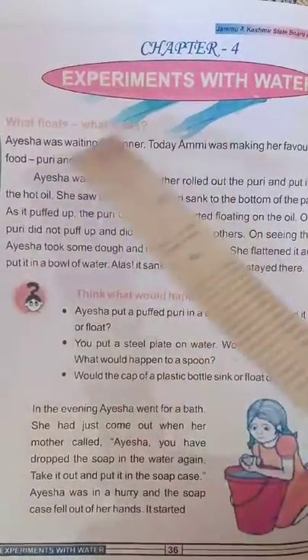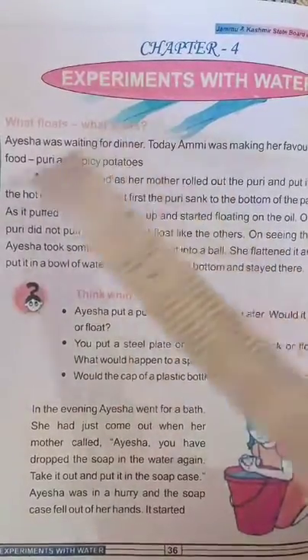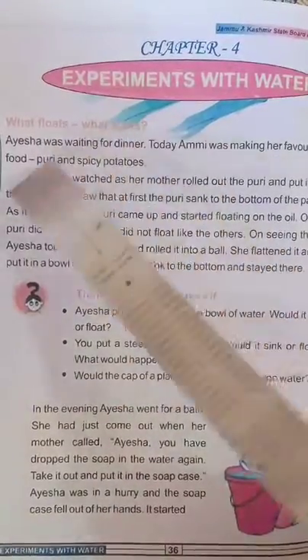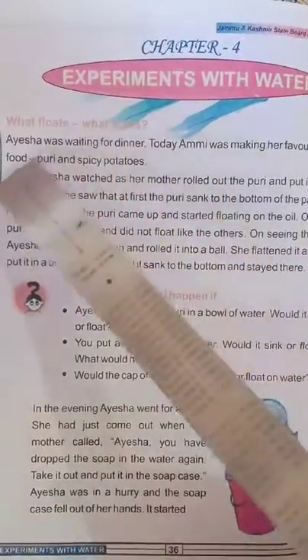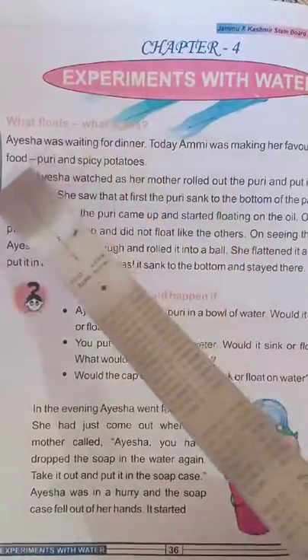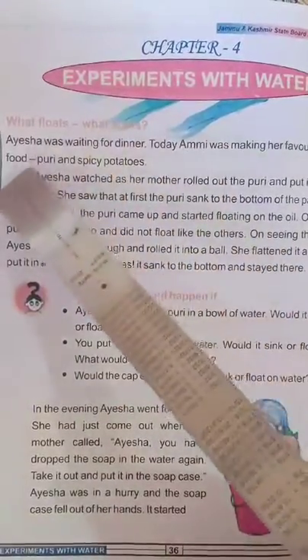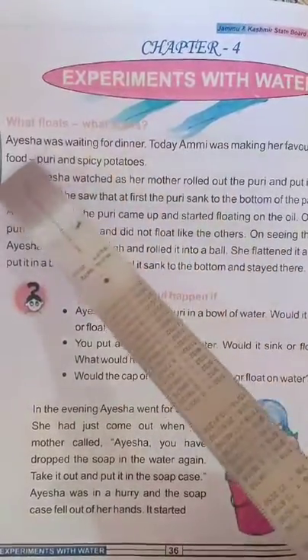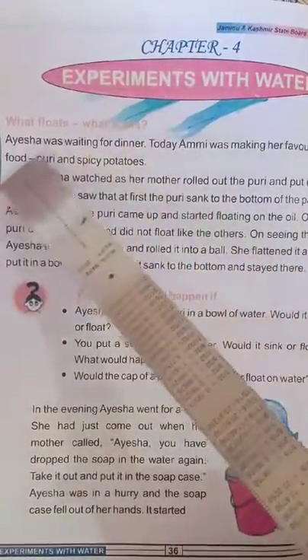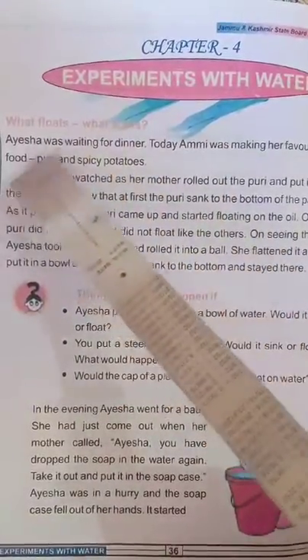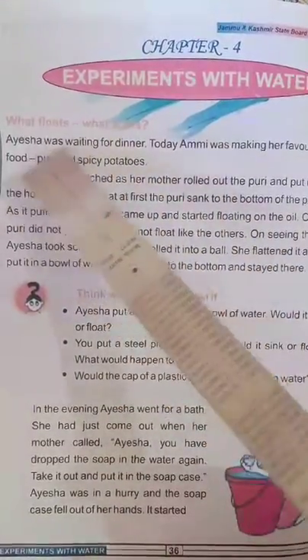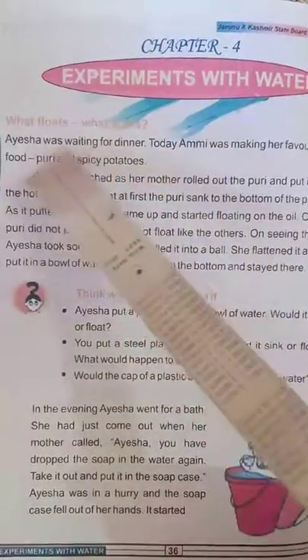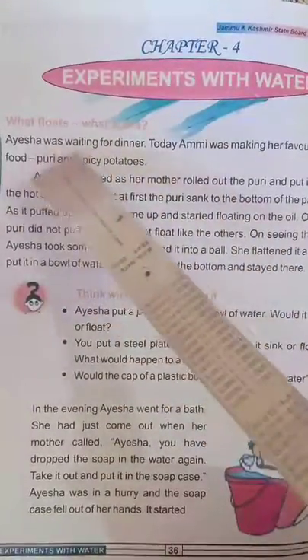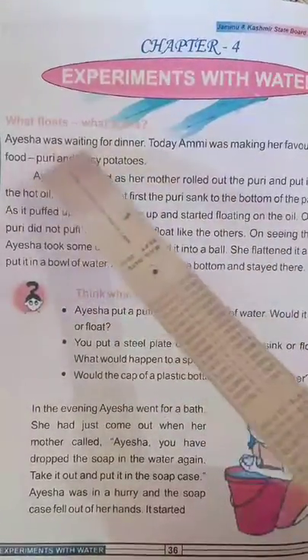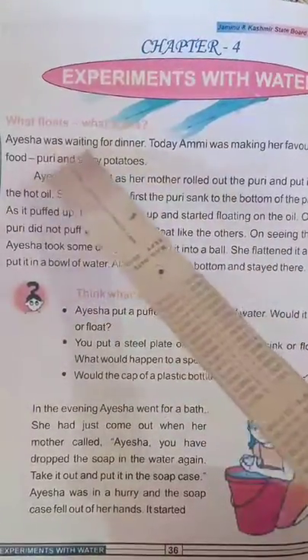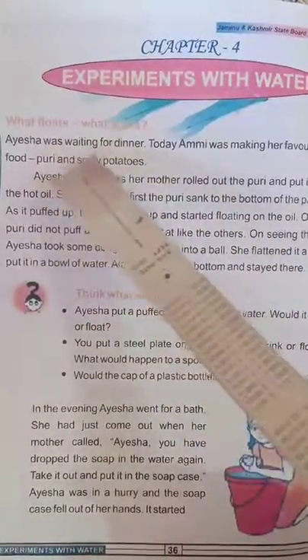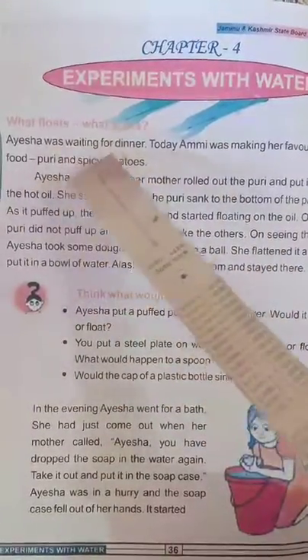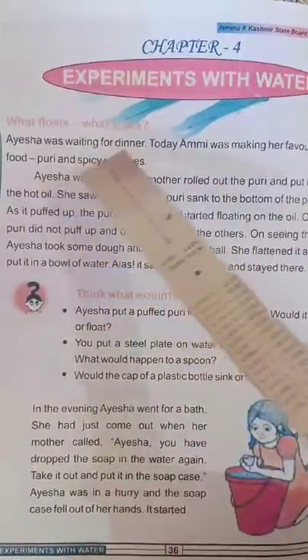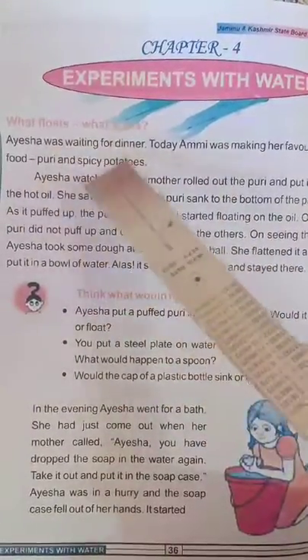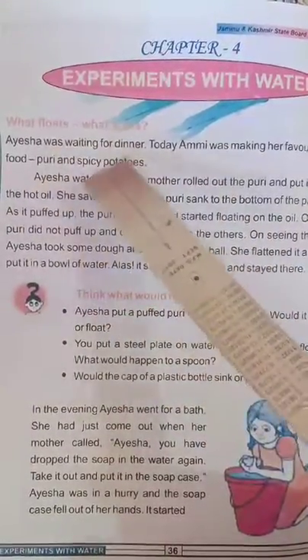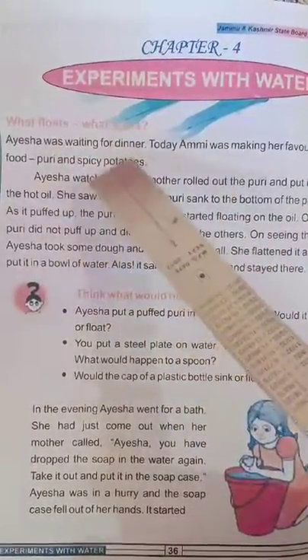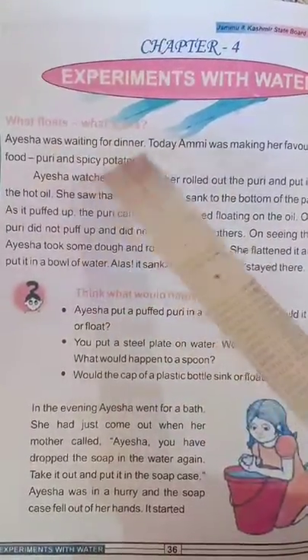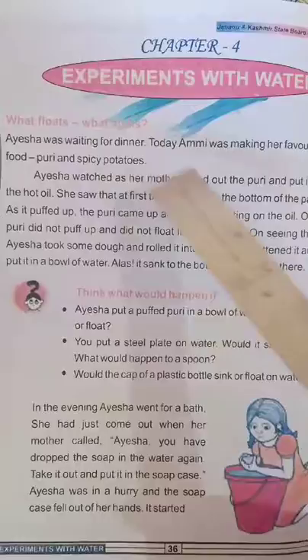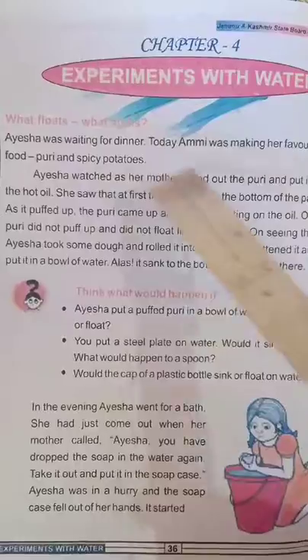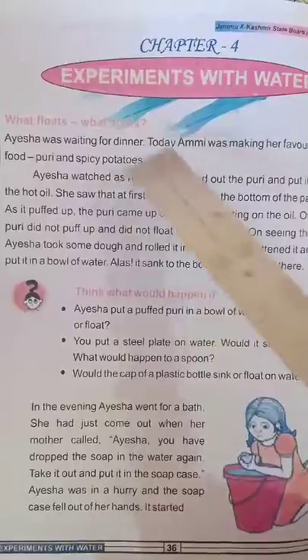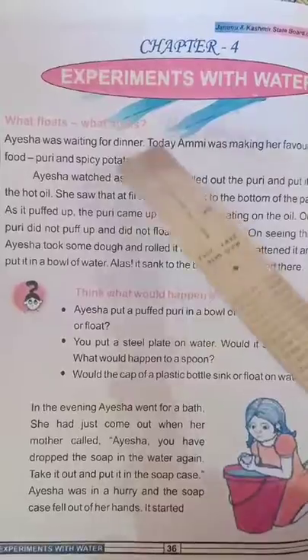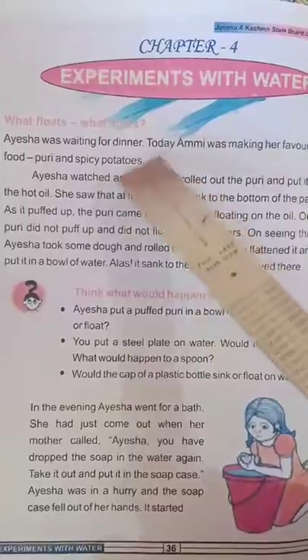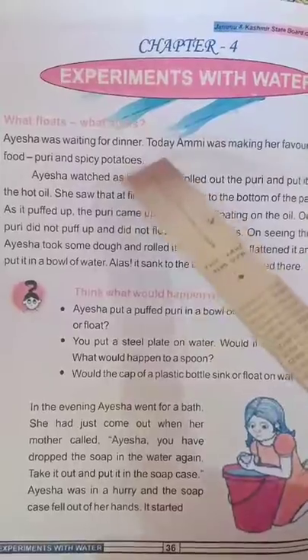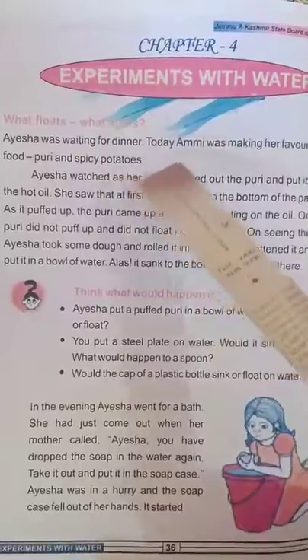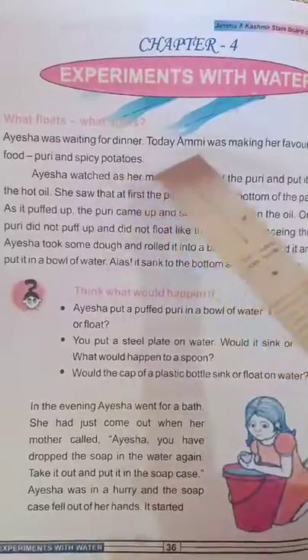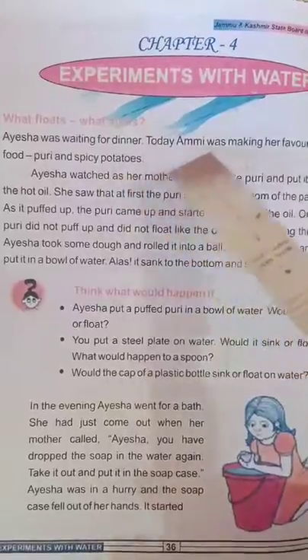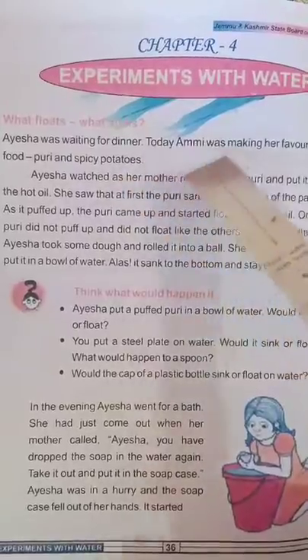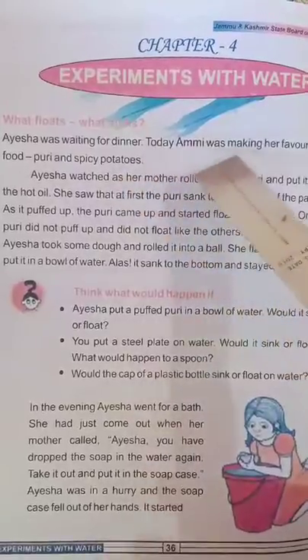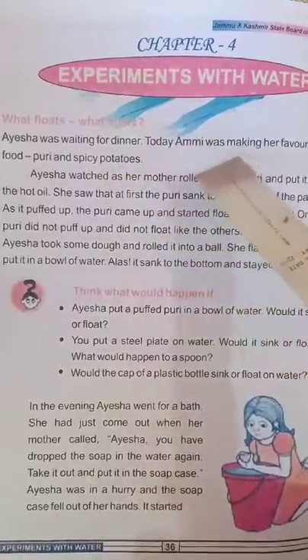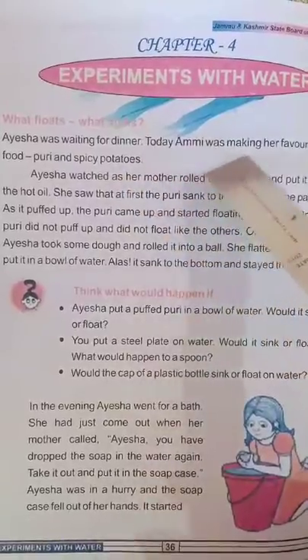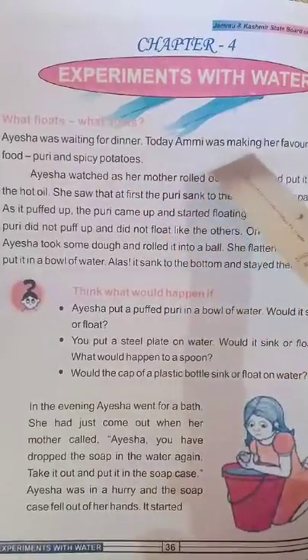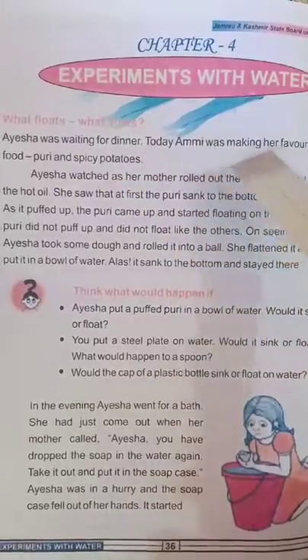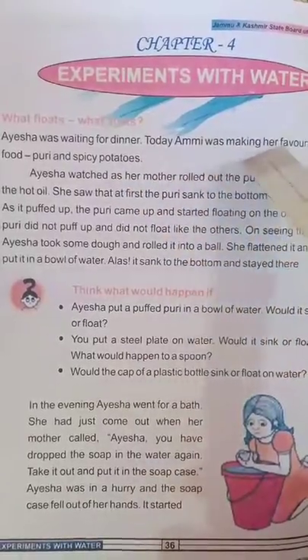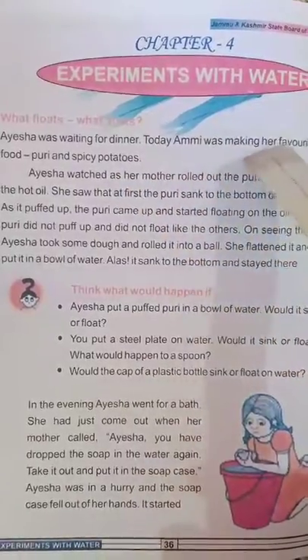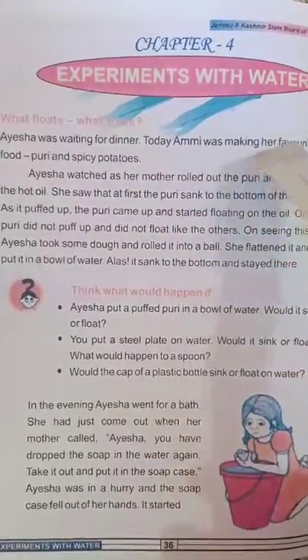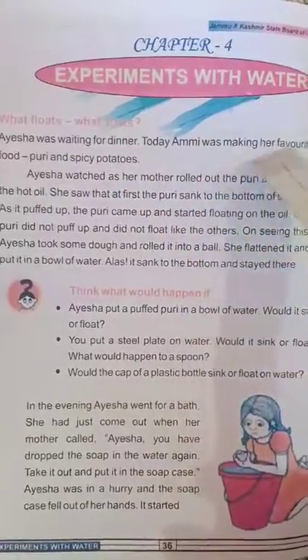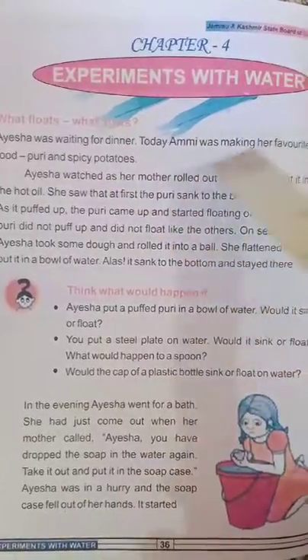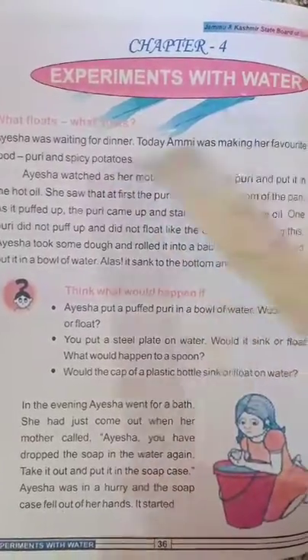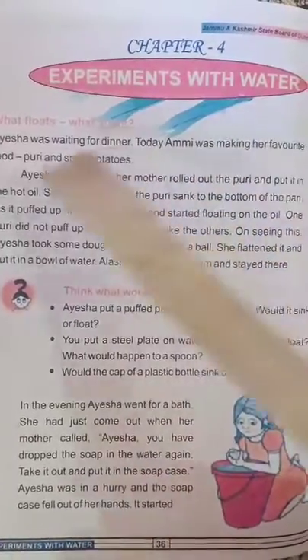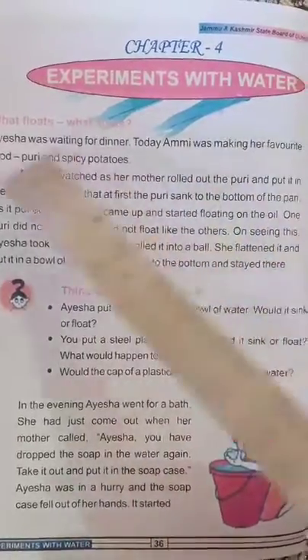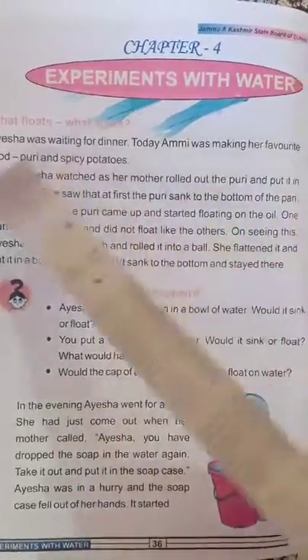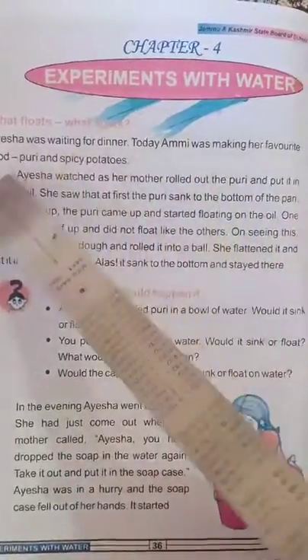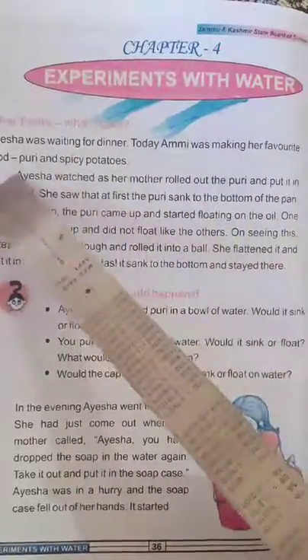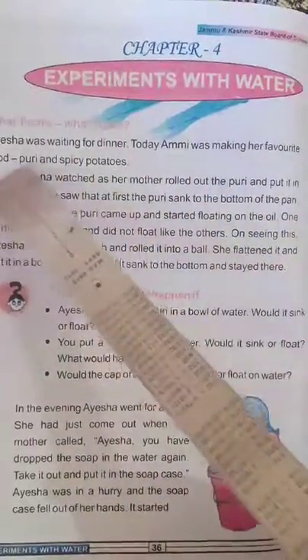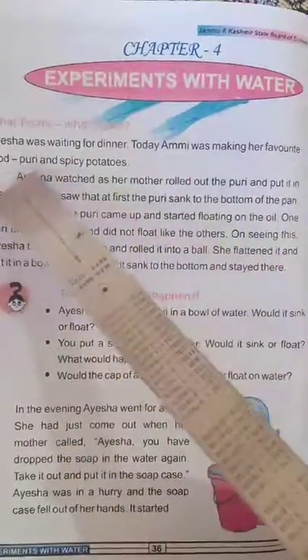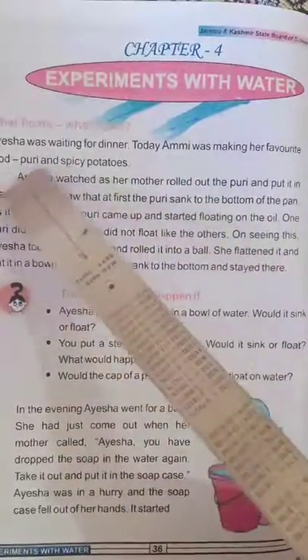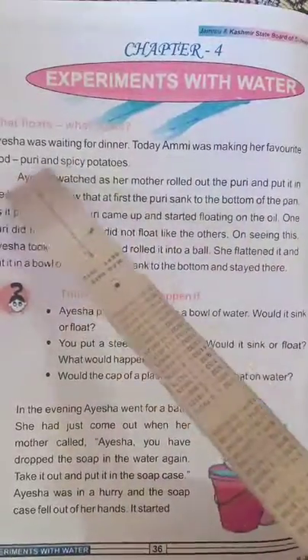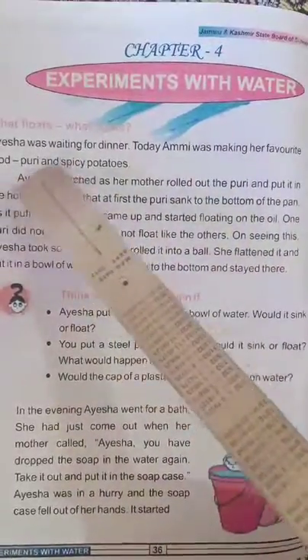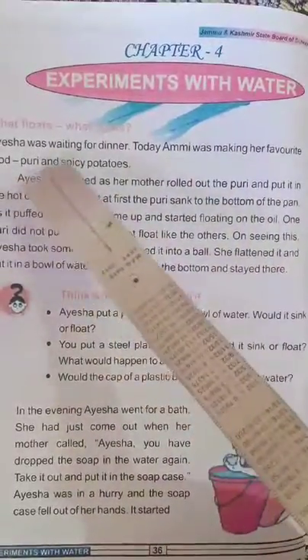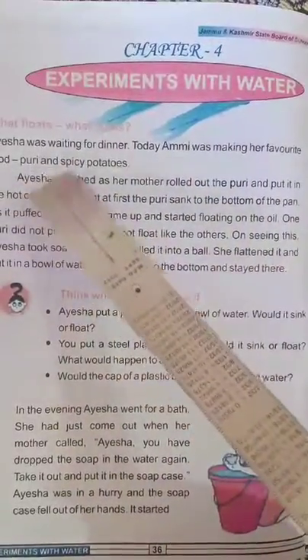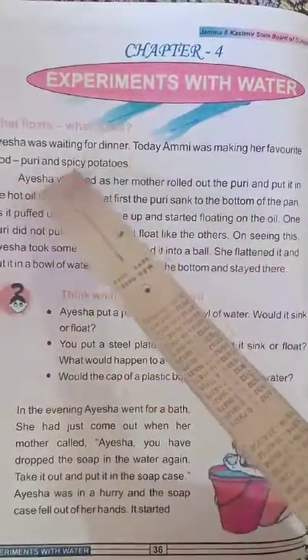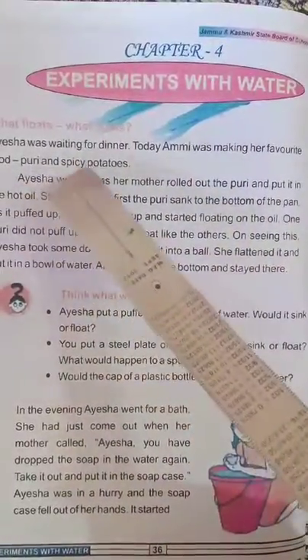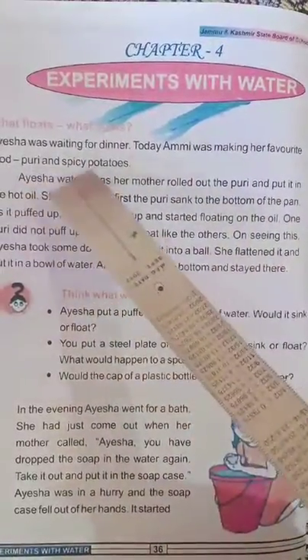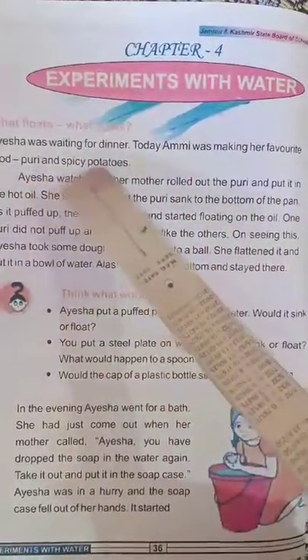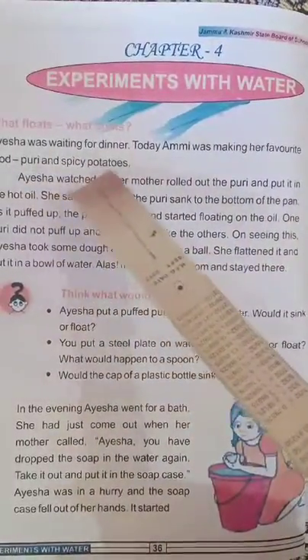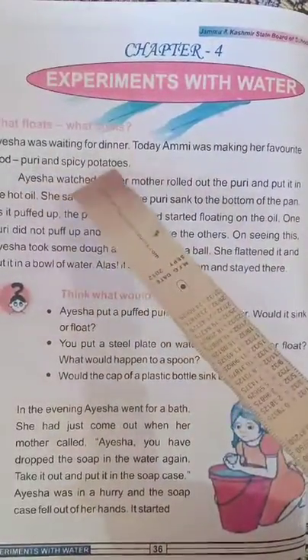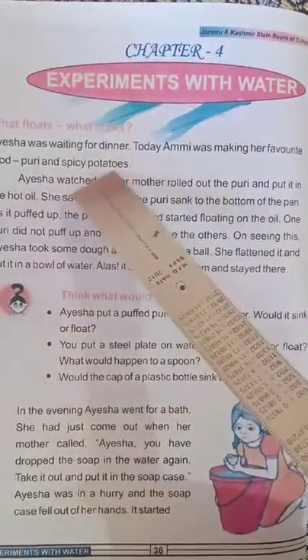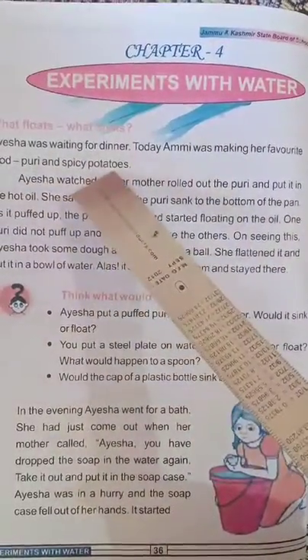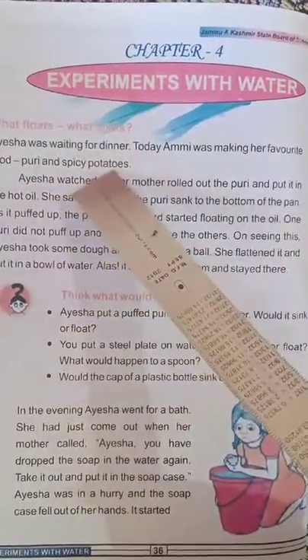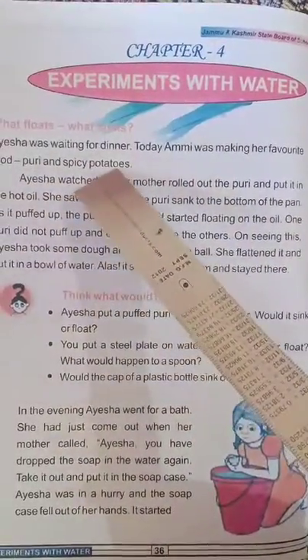Asha was waiting for dinner. Today, Ami was making her favorite food, Puri and spicy potatoes.